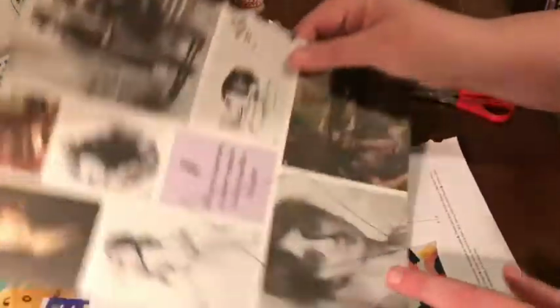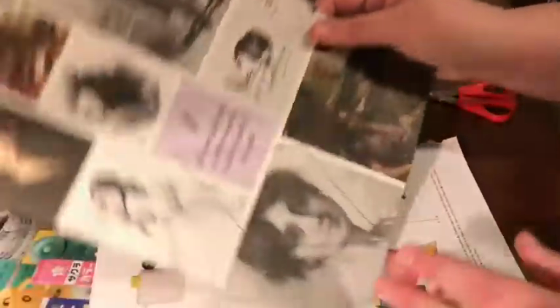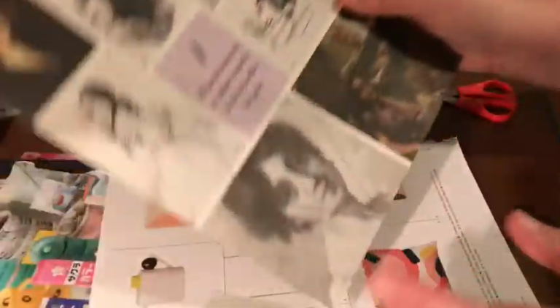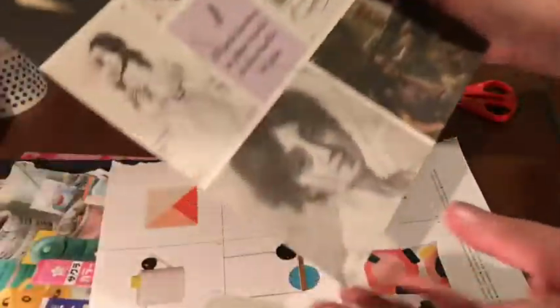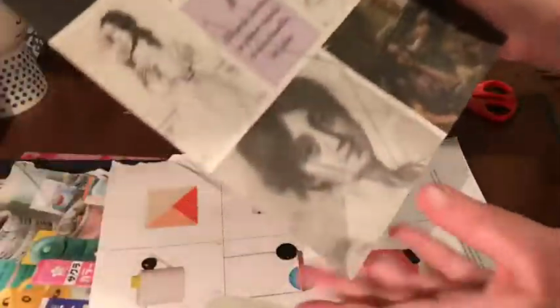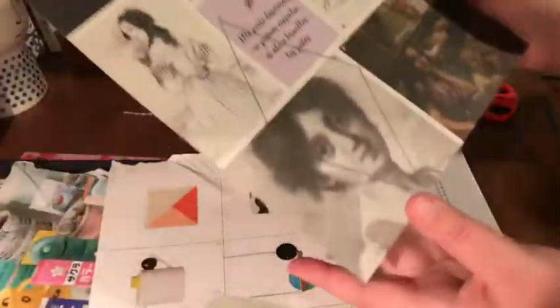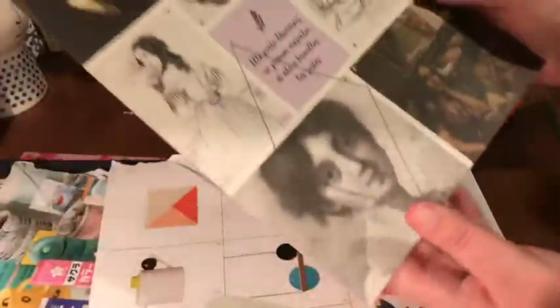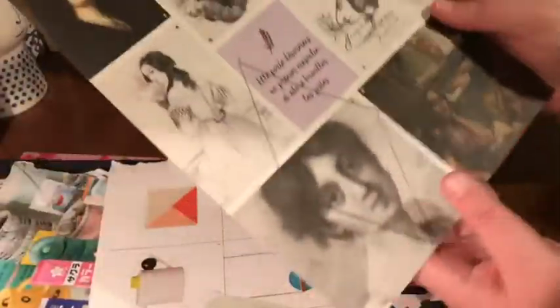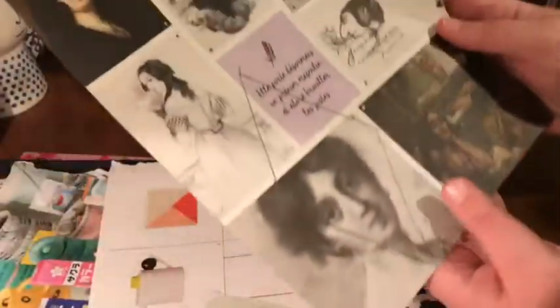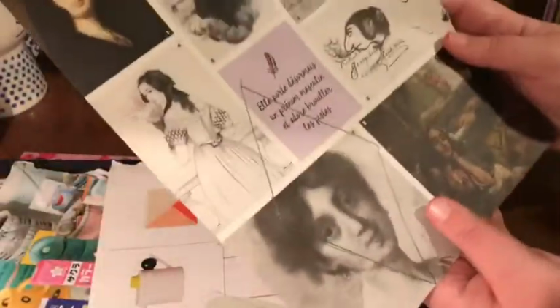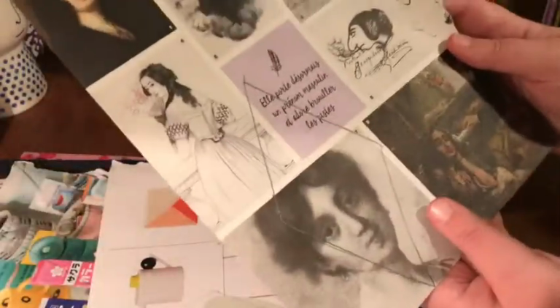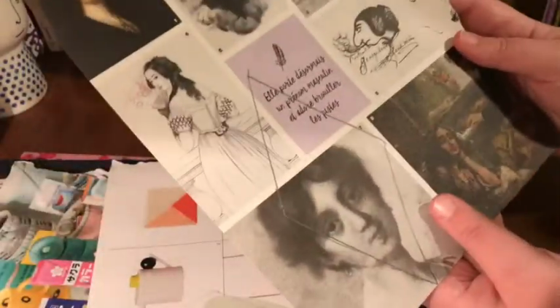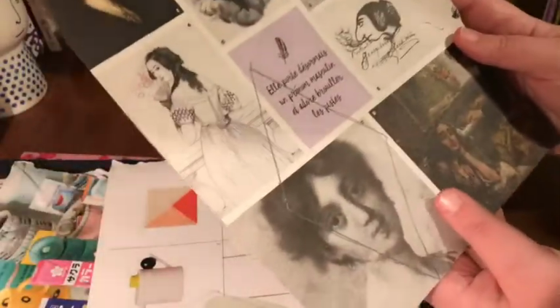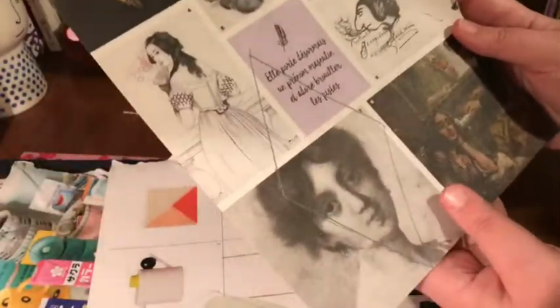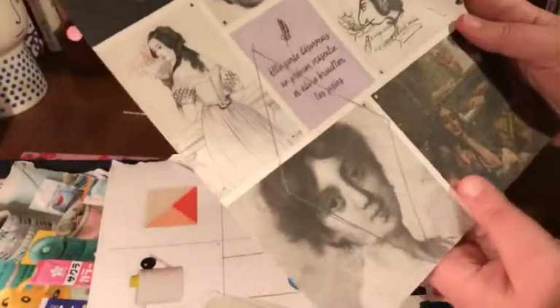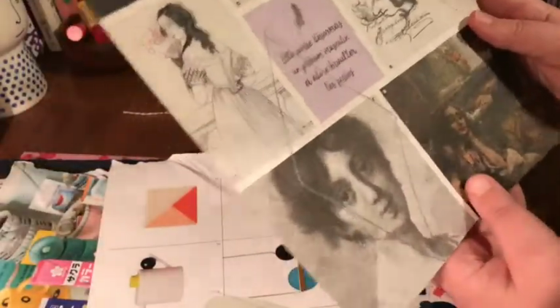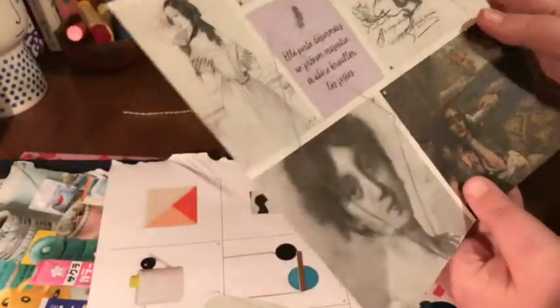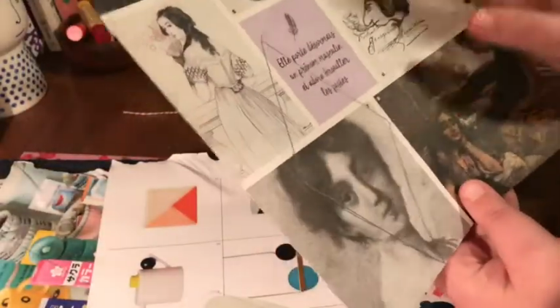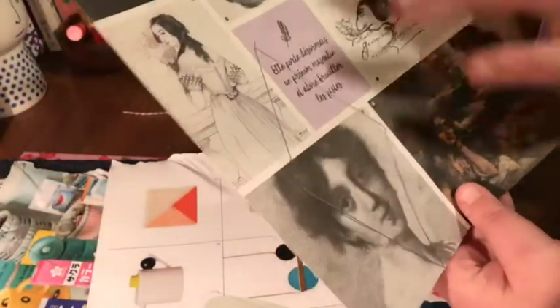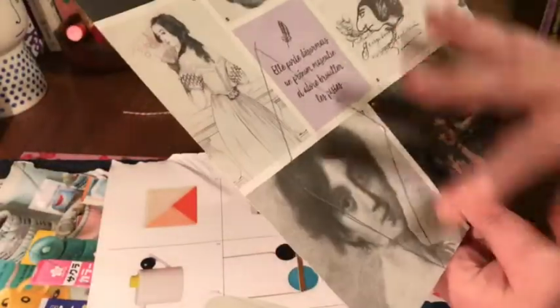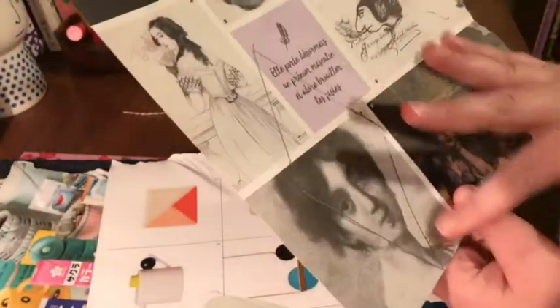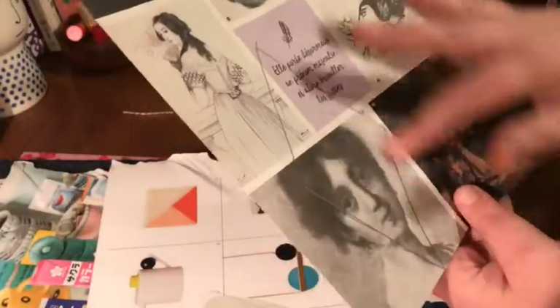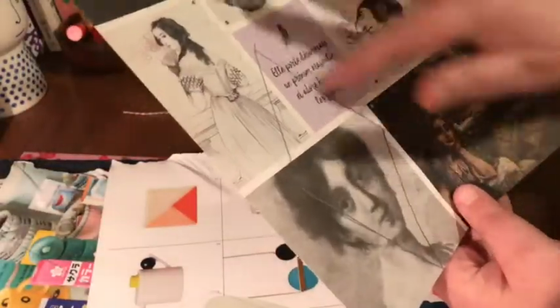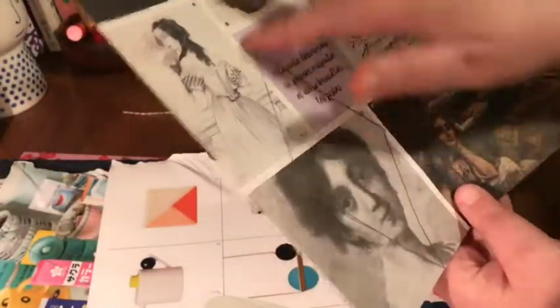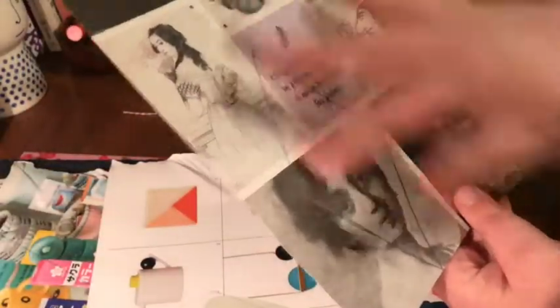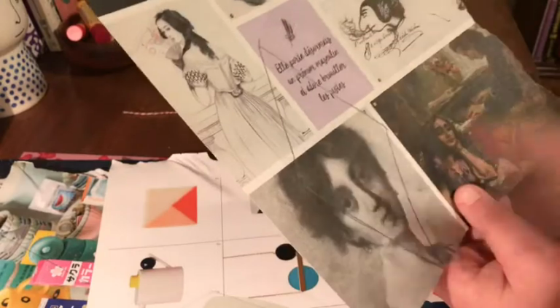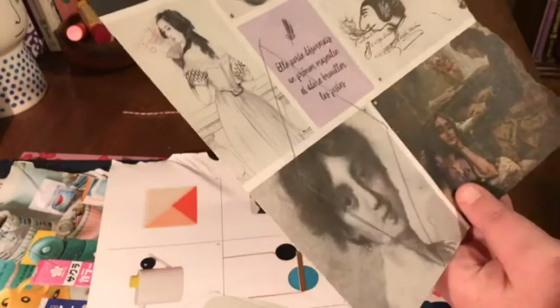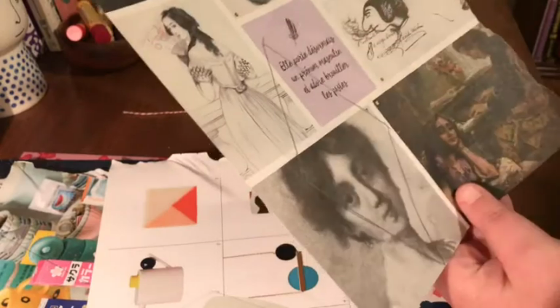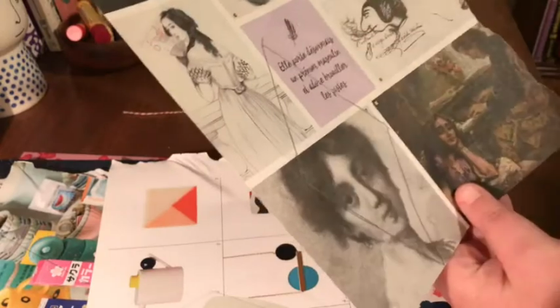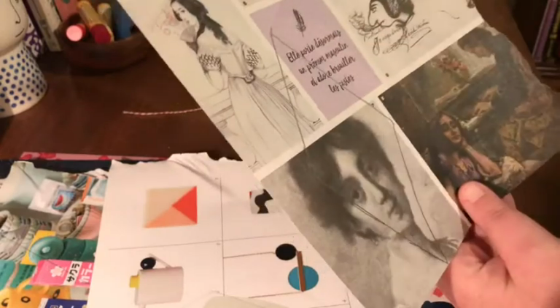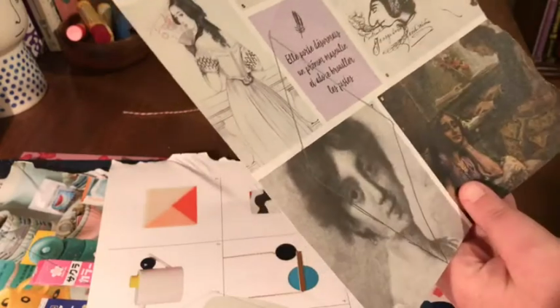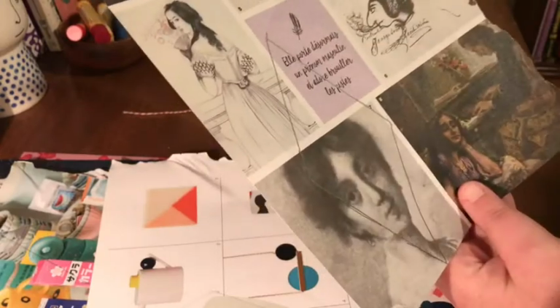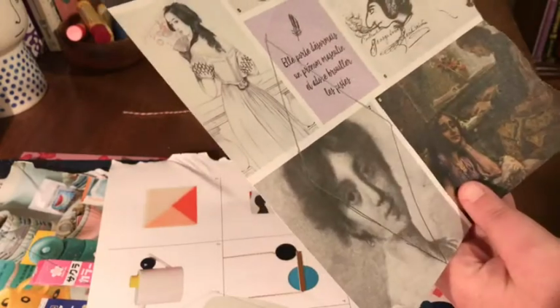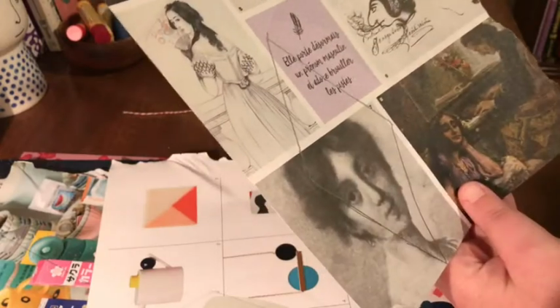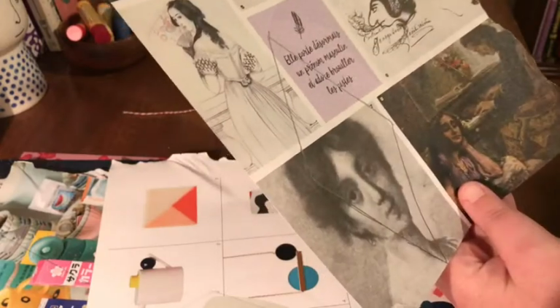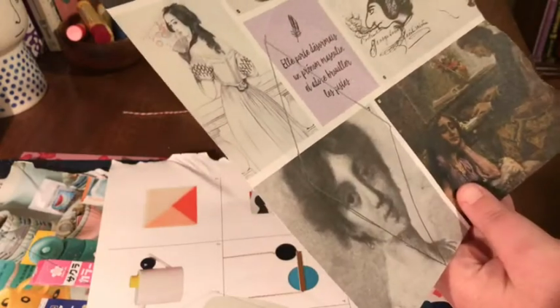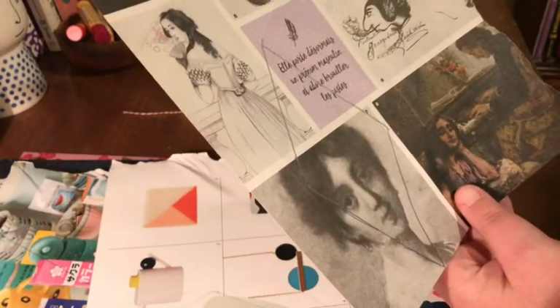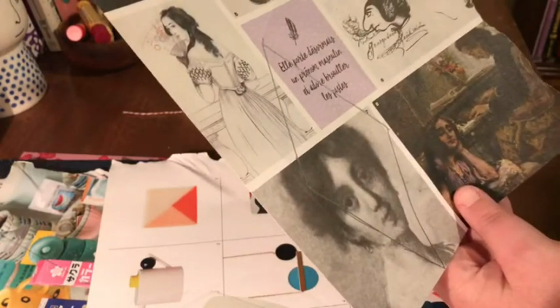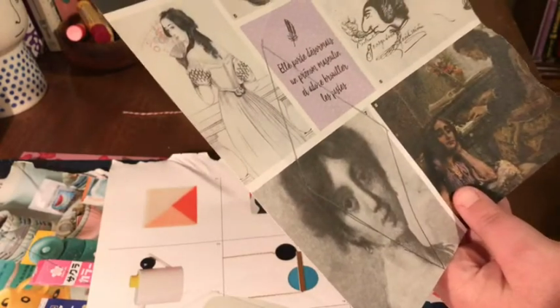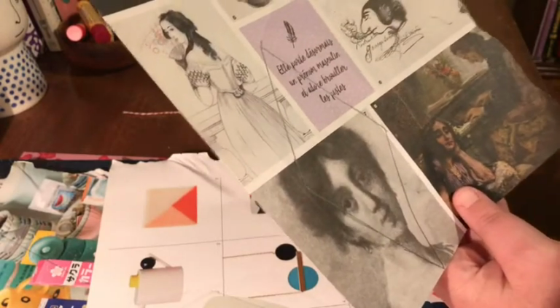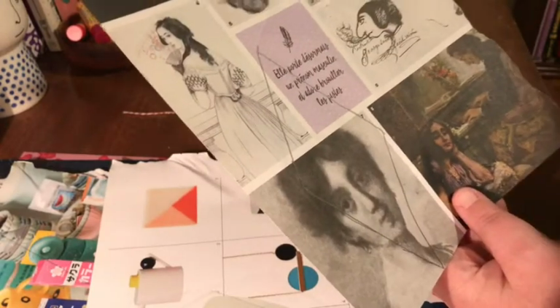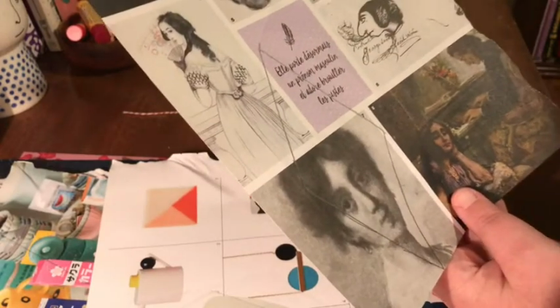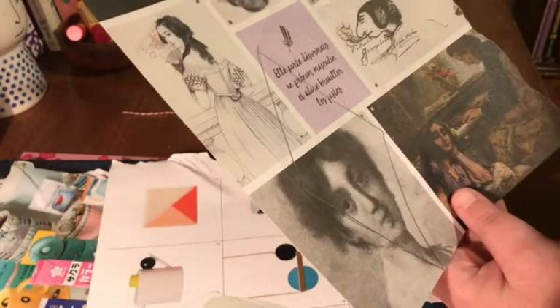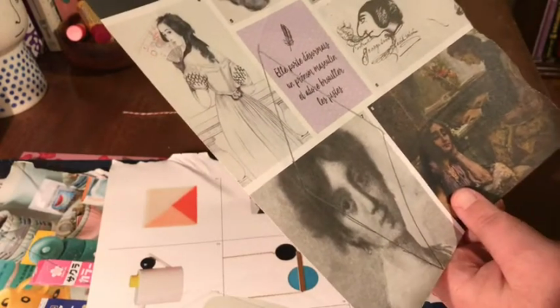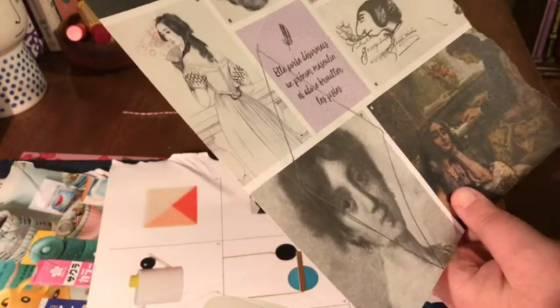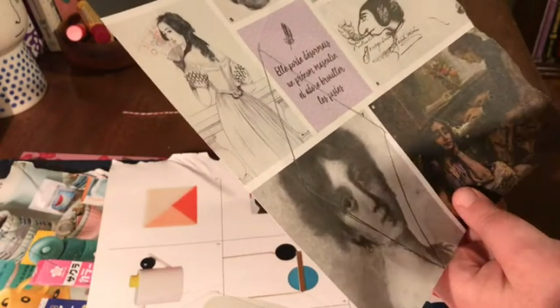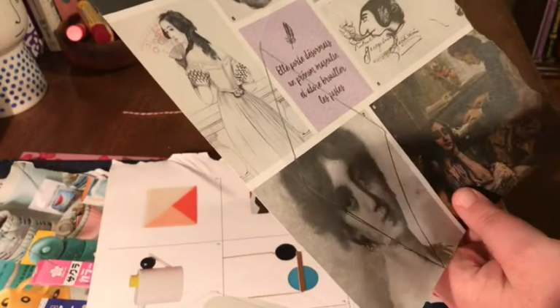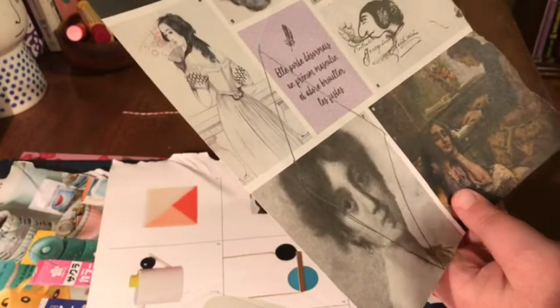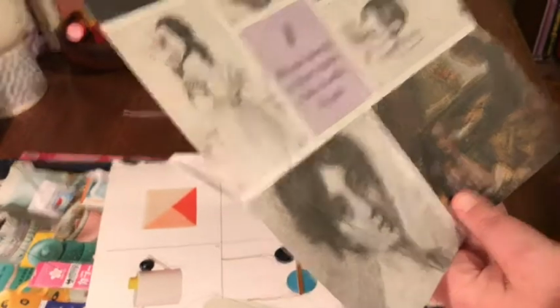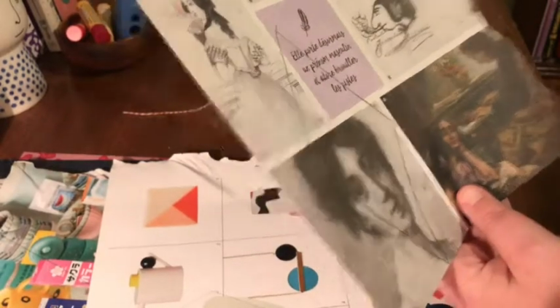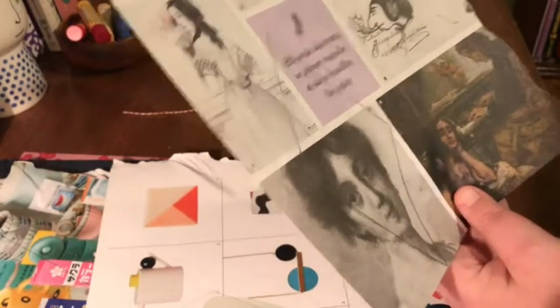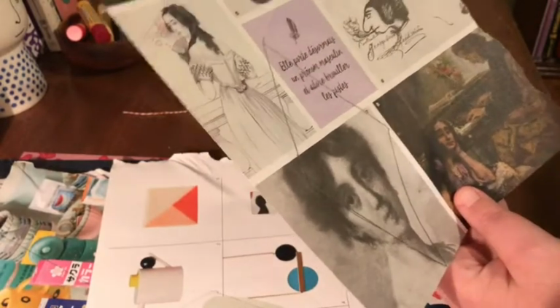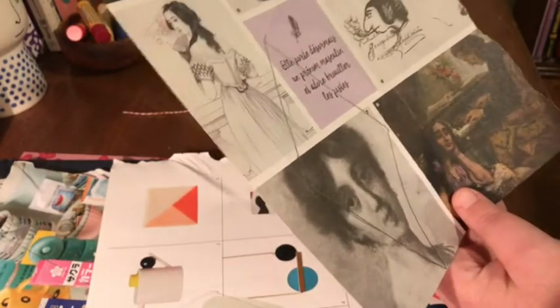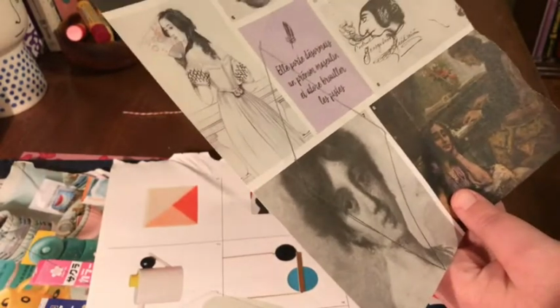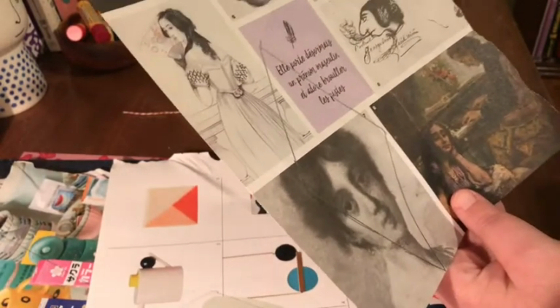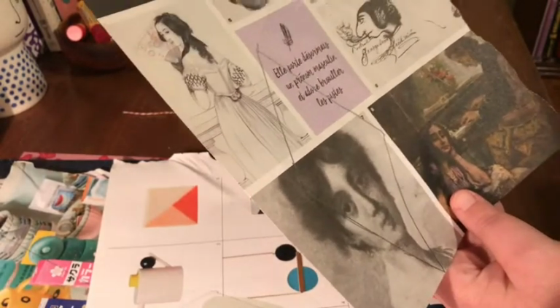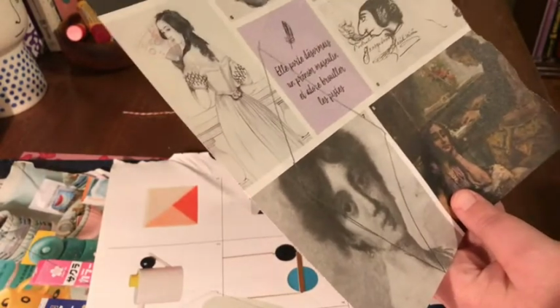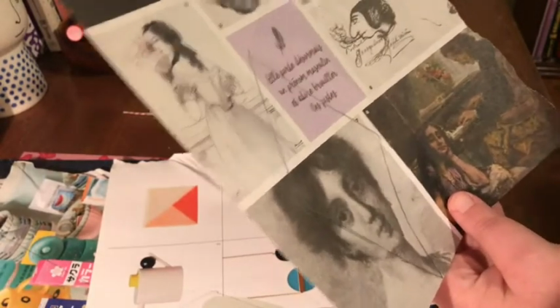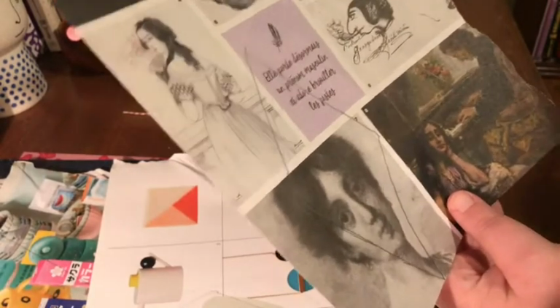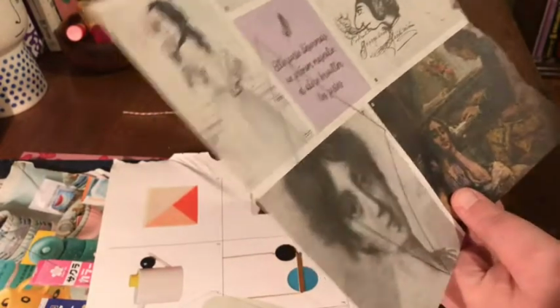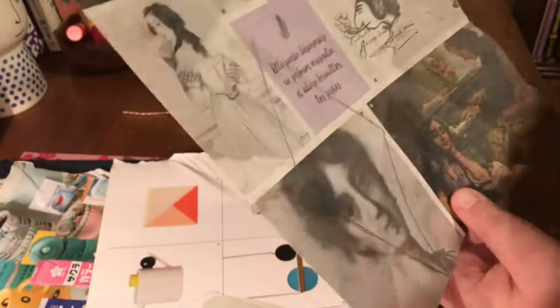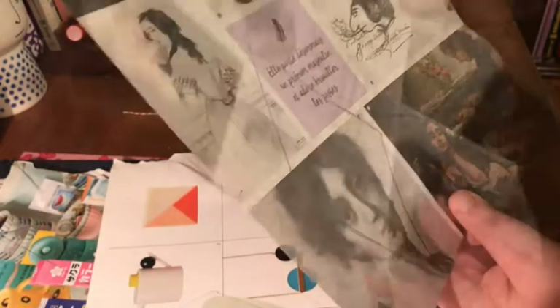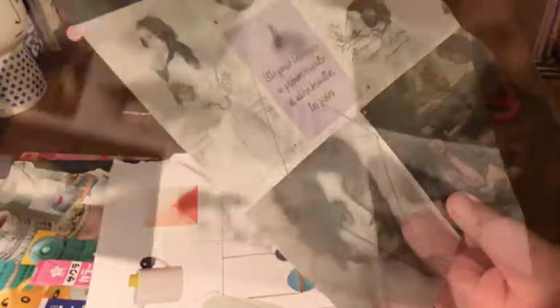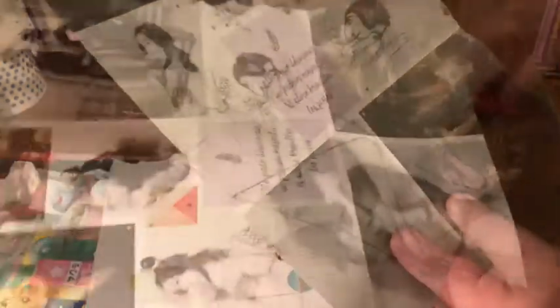I have finished tracing my template on top of my images. Now I'm just going to cut, cut, cut and get these ready for the next step.